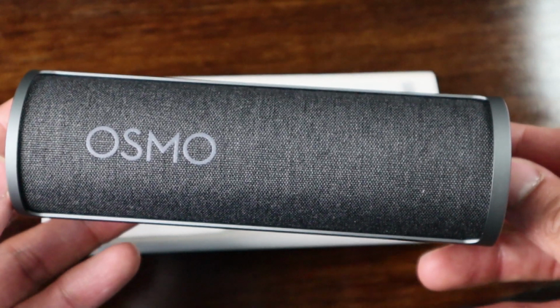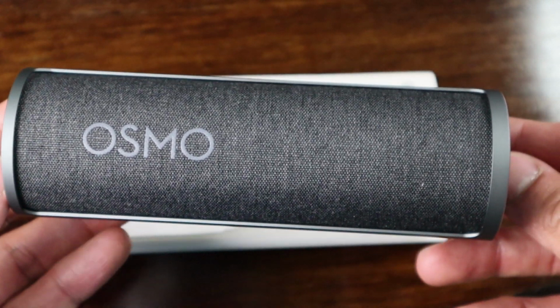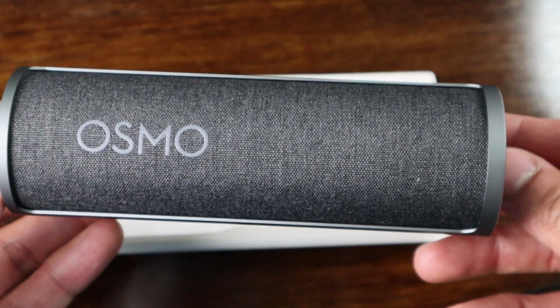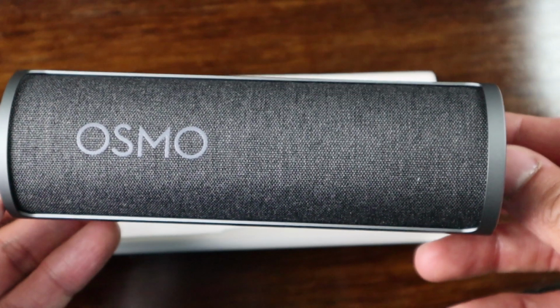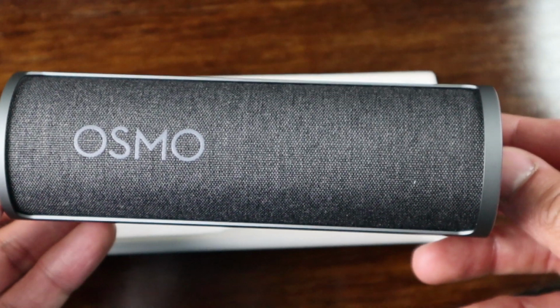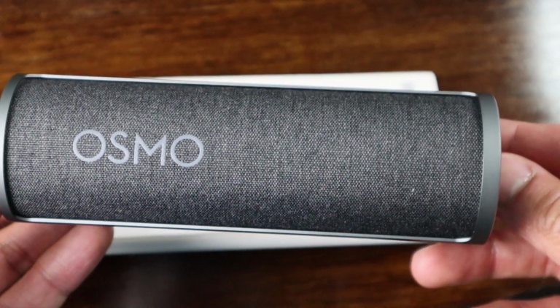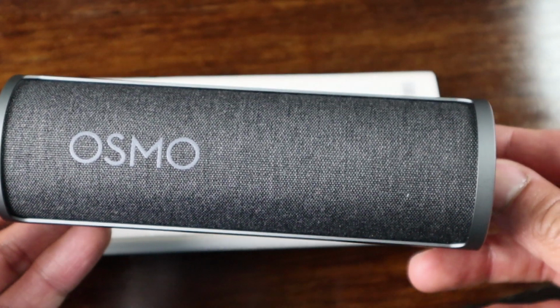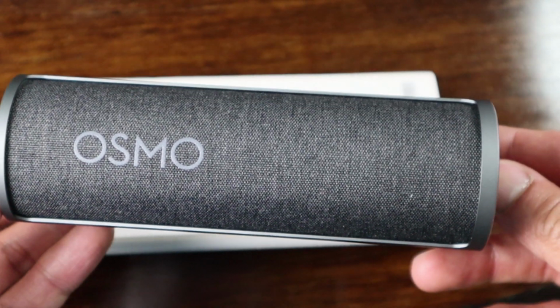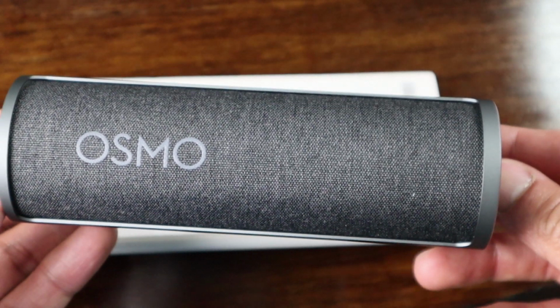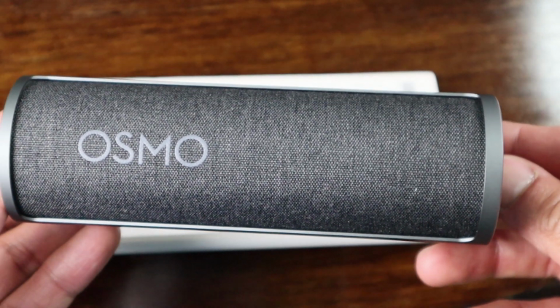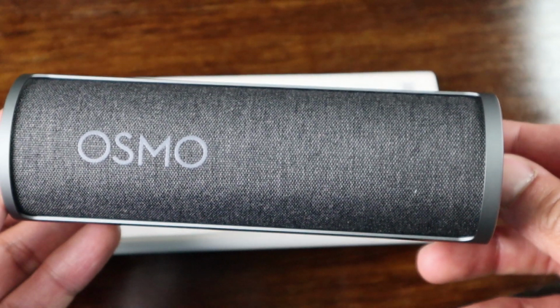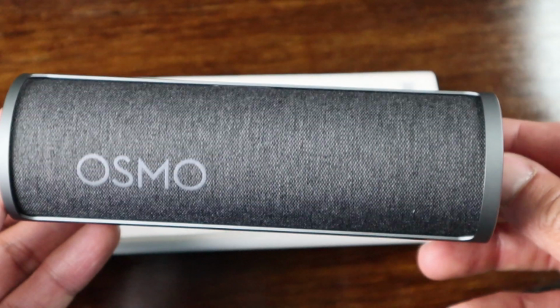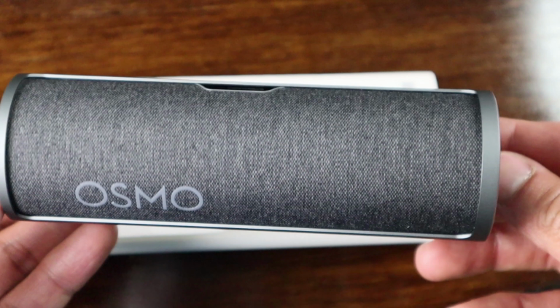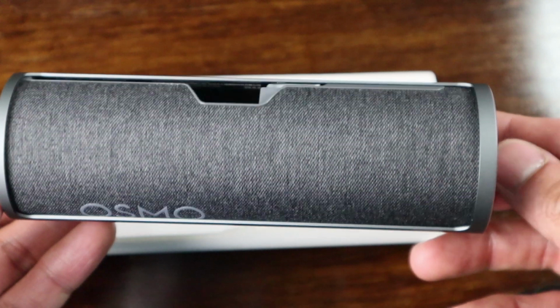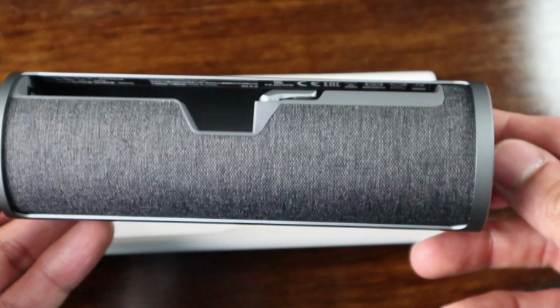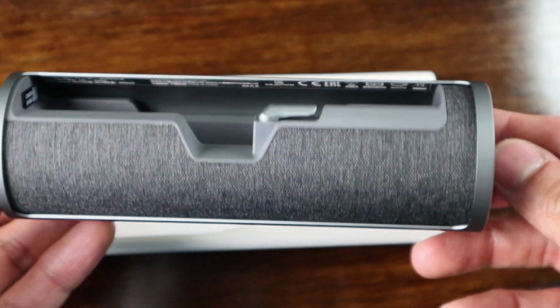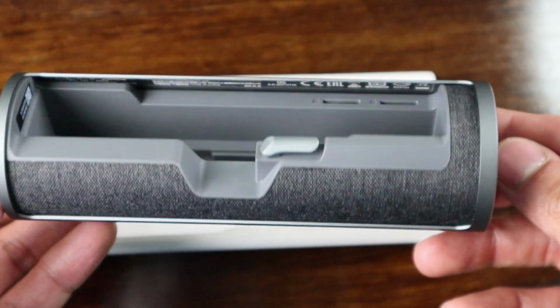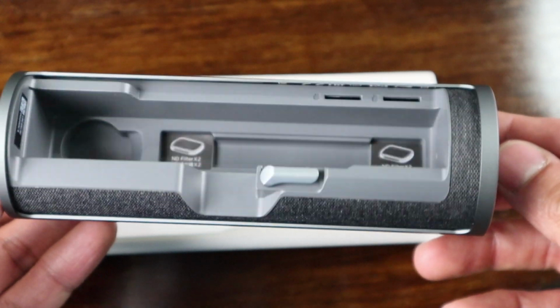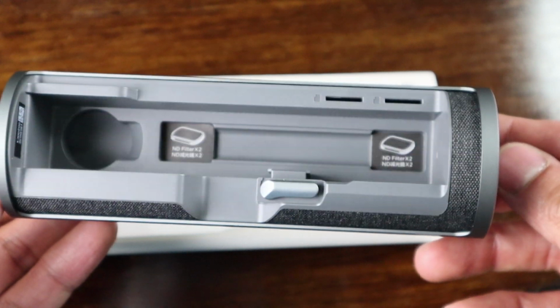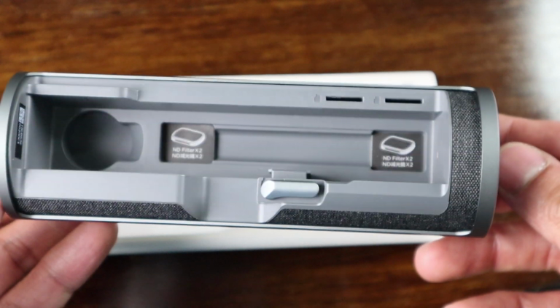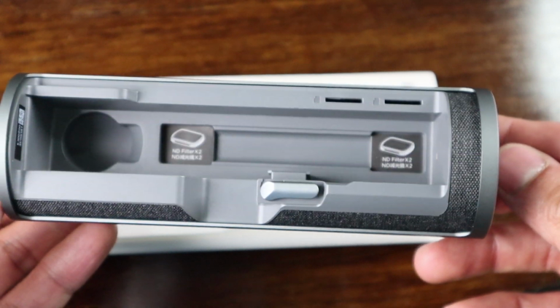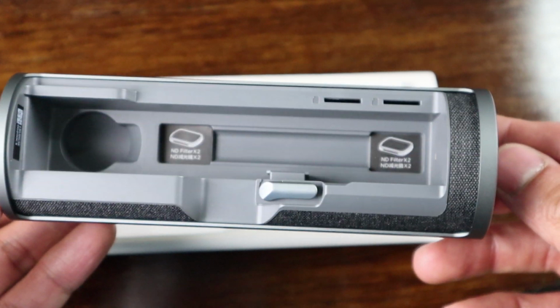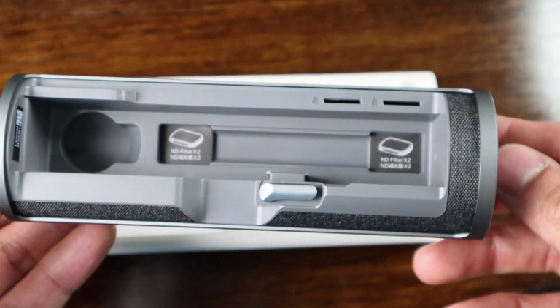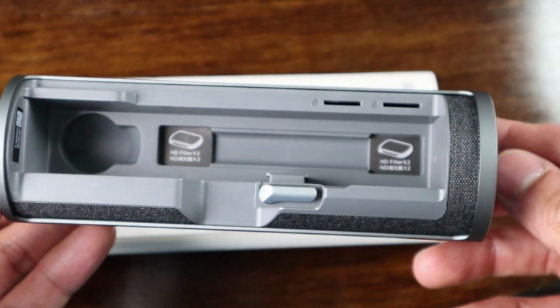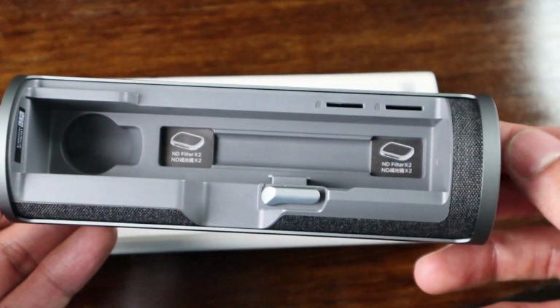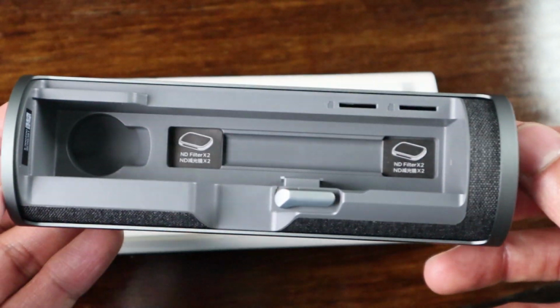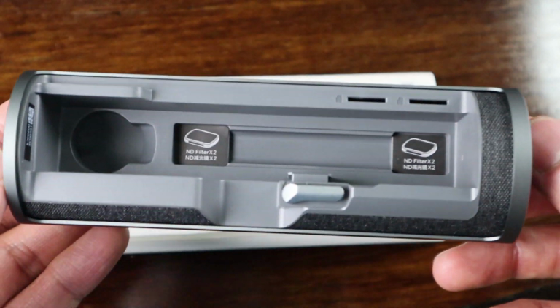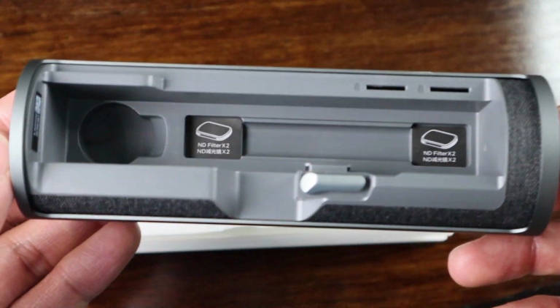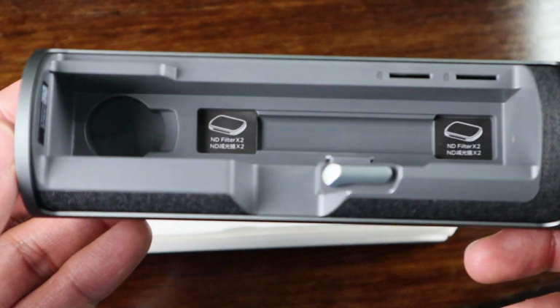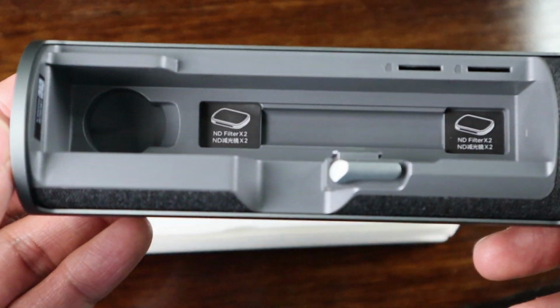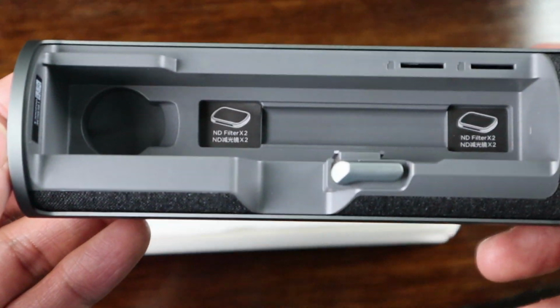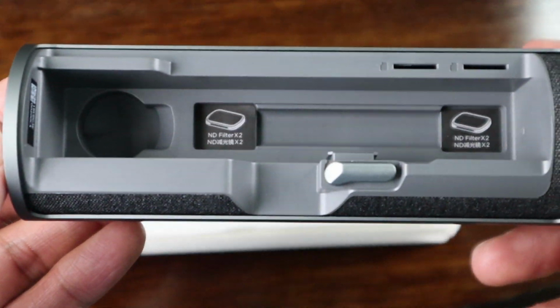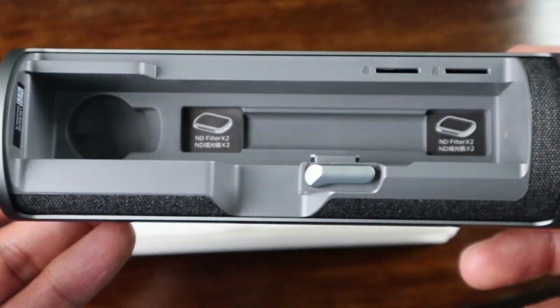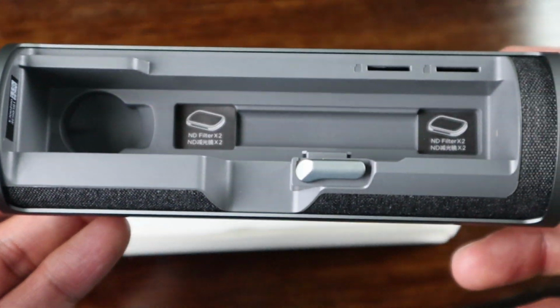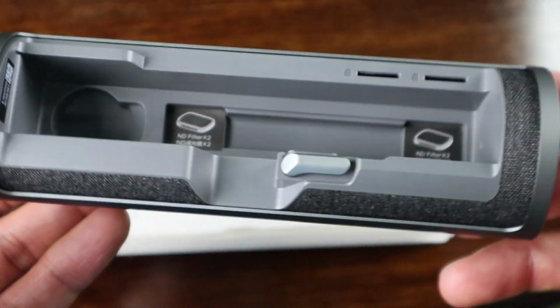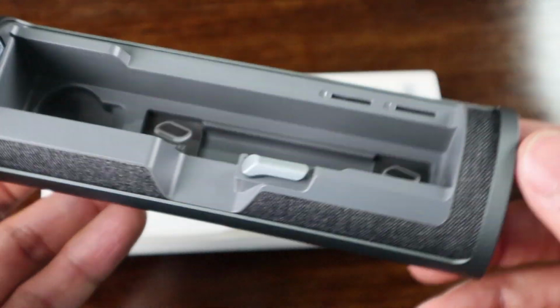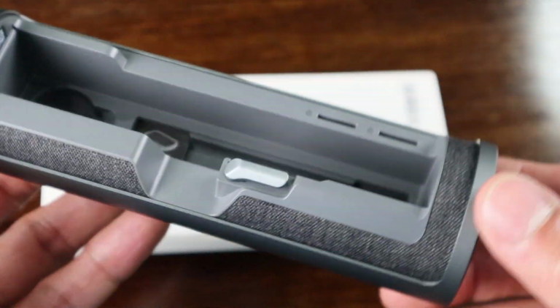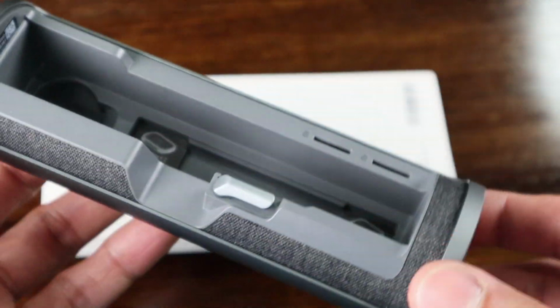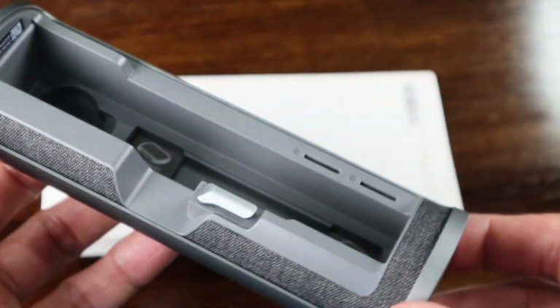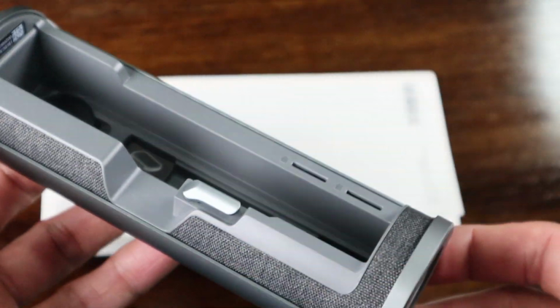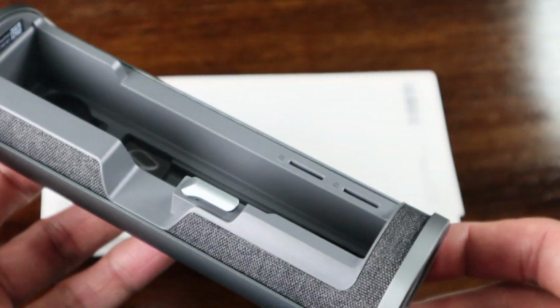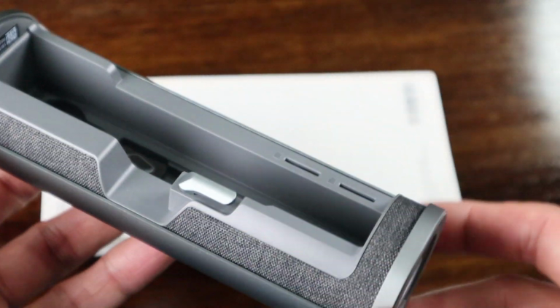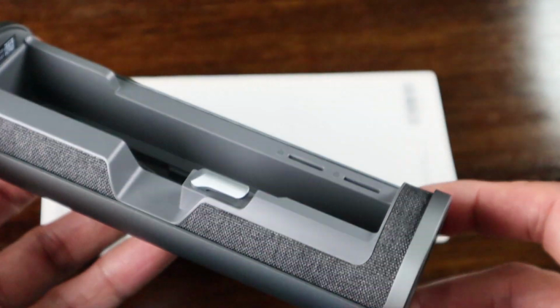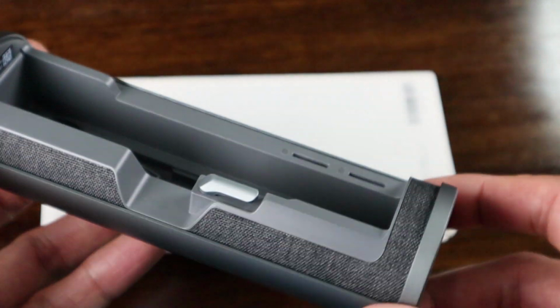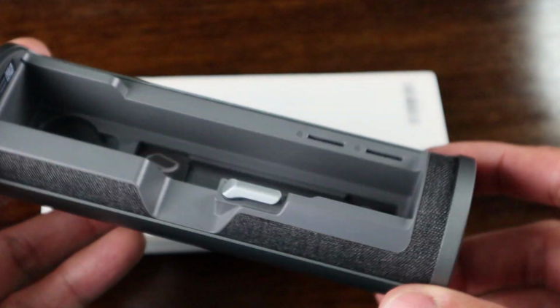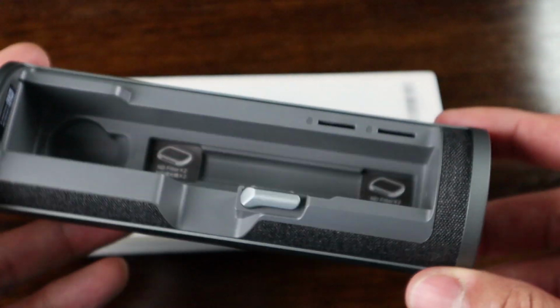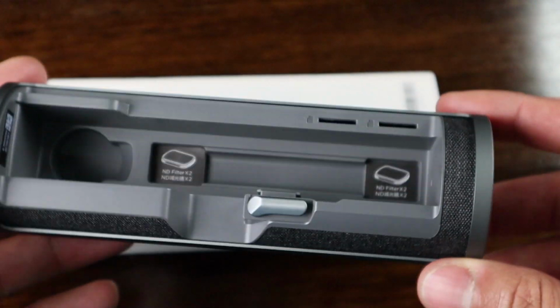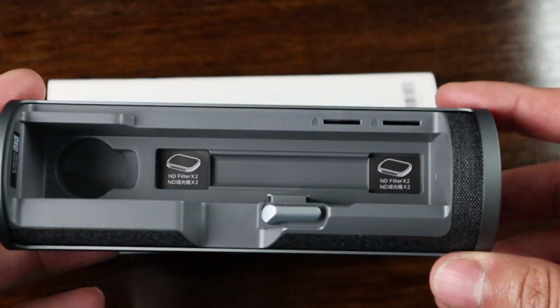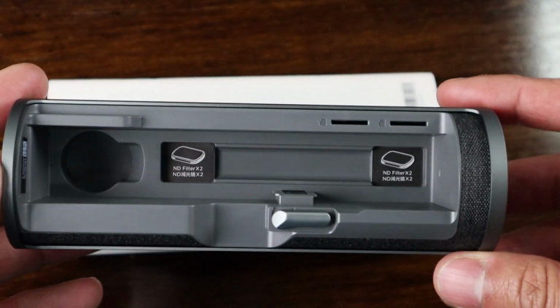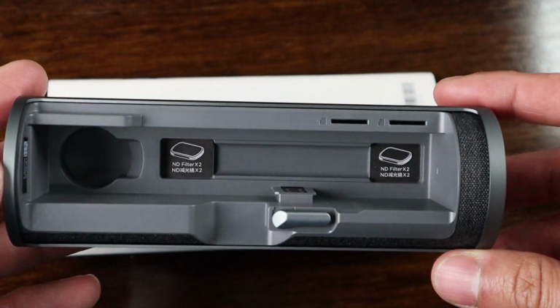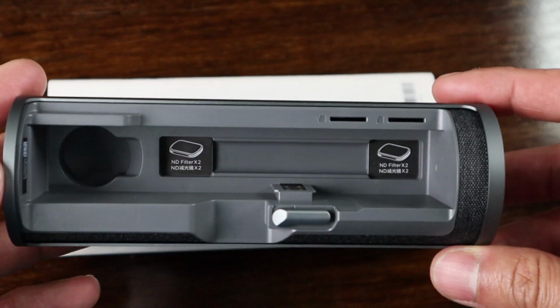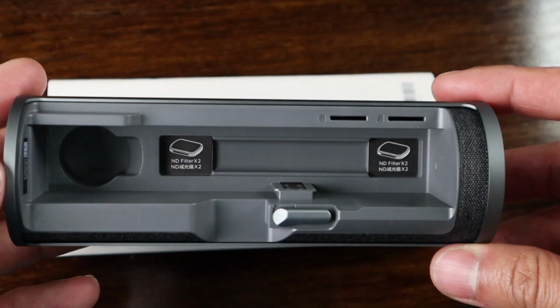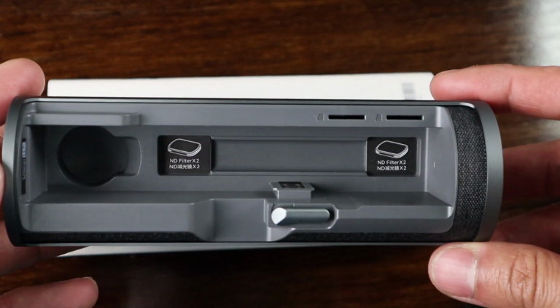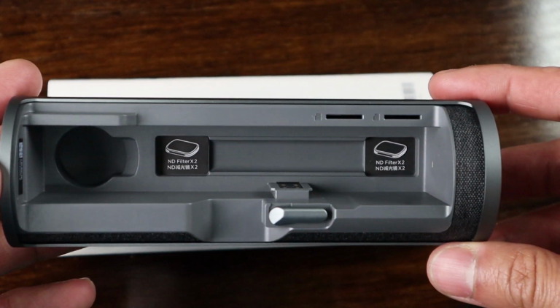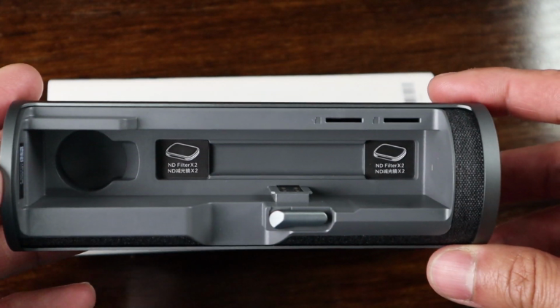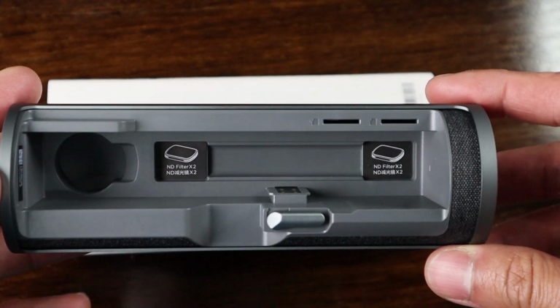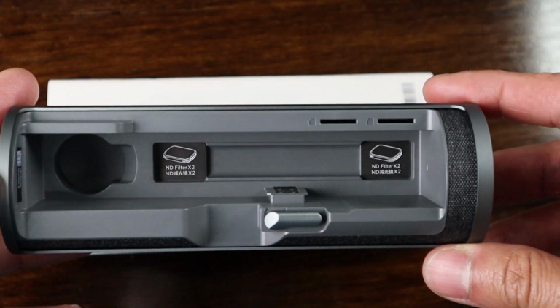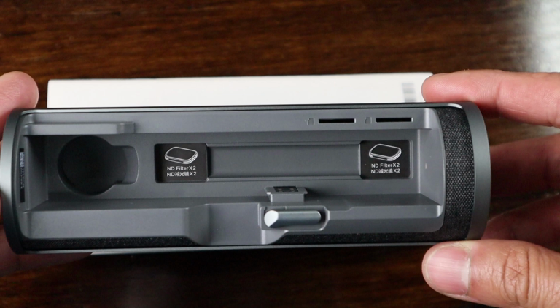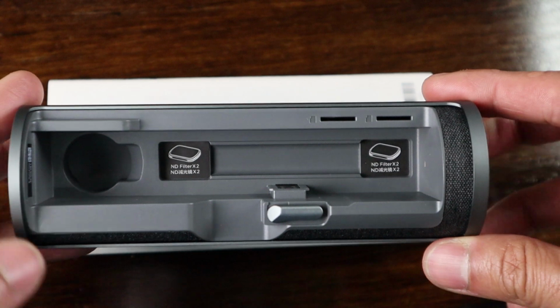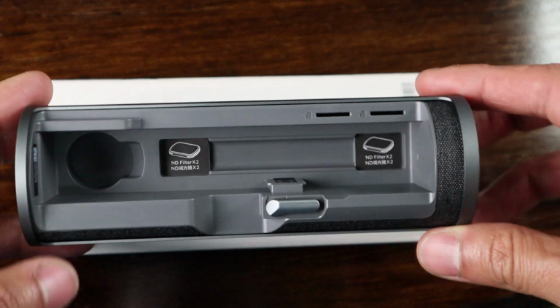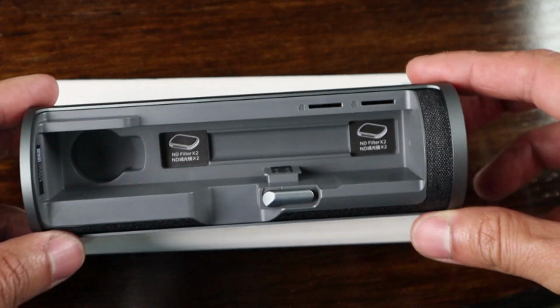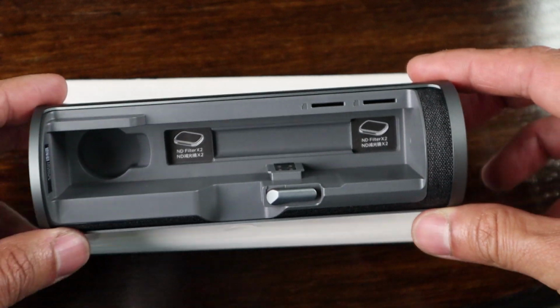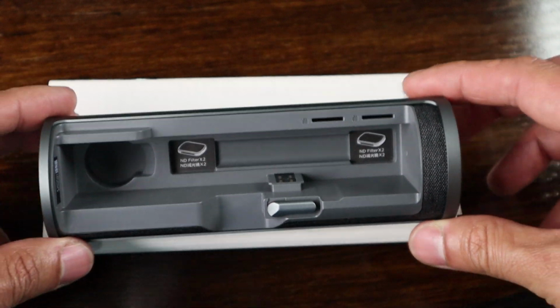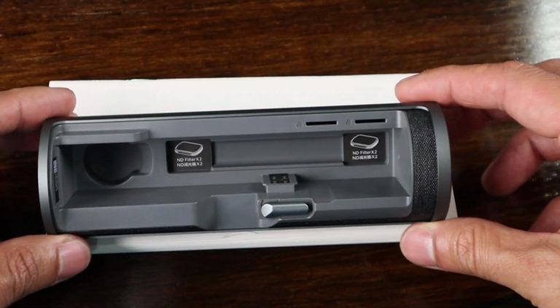Once you open it, the cover rolls back in a very smooth motion and it reveals some storage compartments inside that I'll get into a little later.